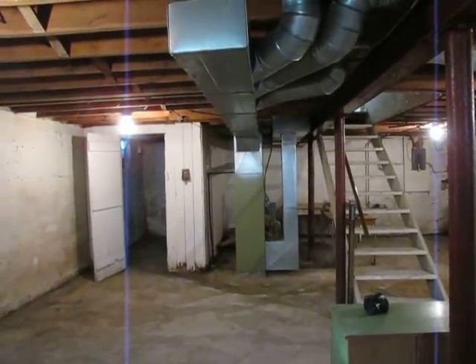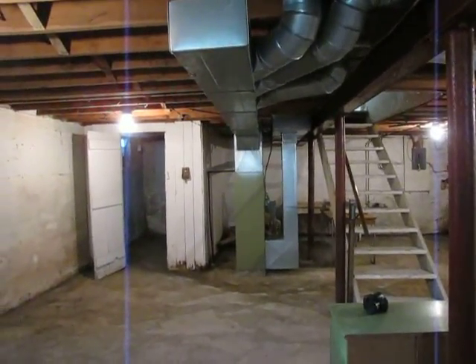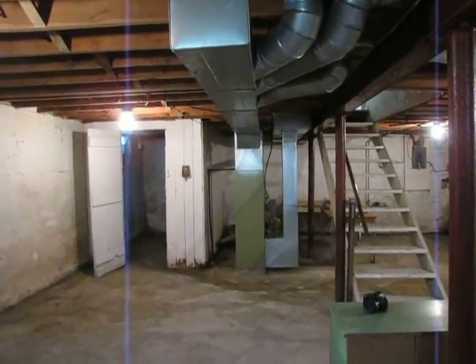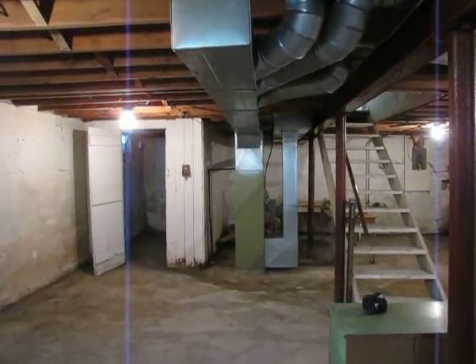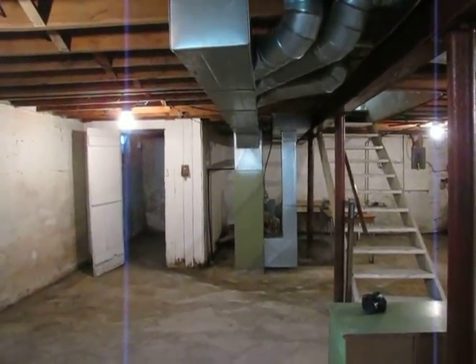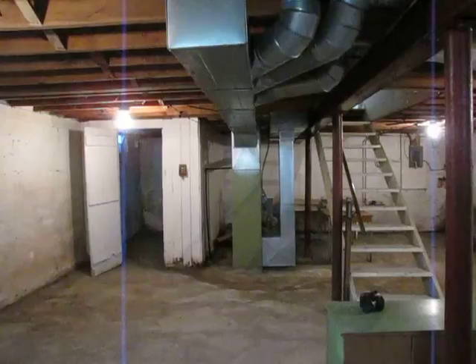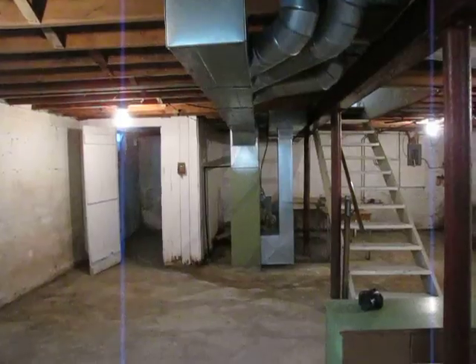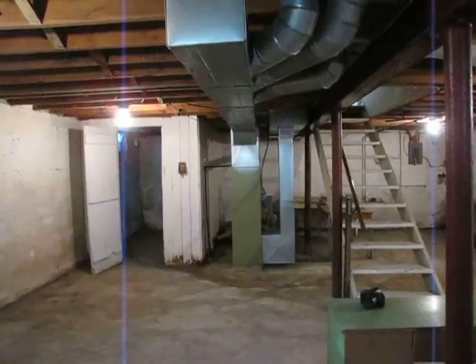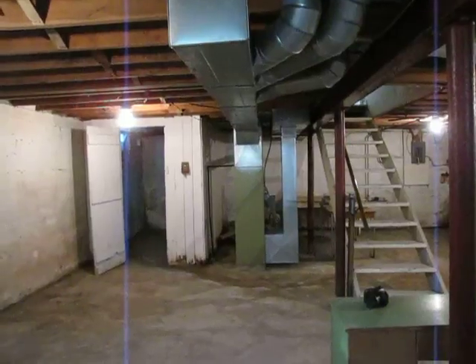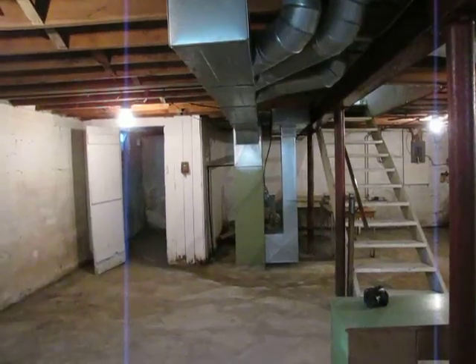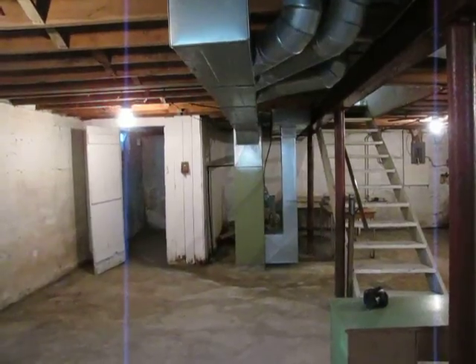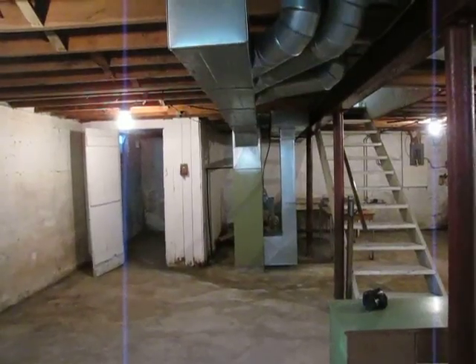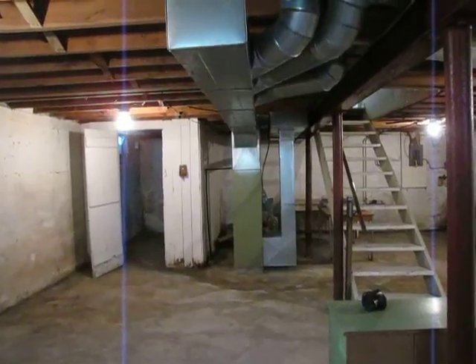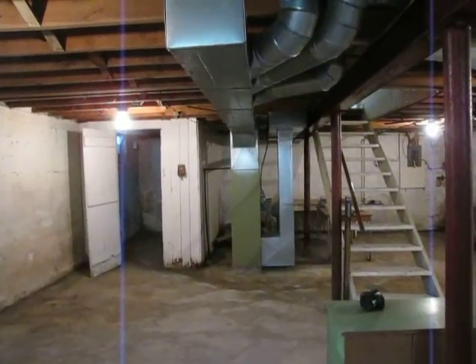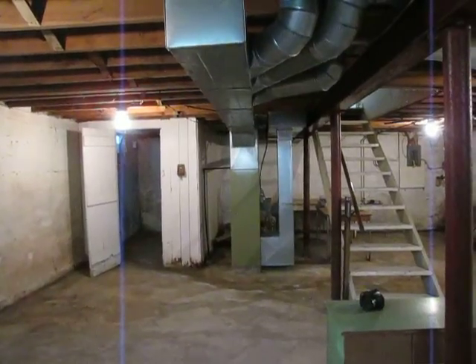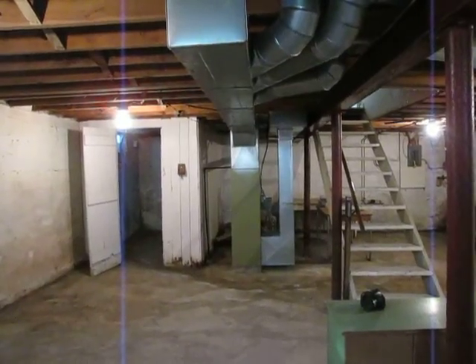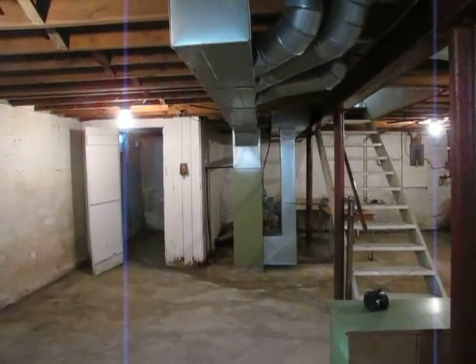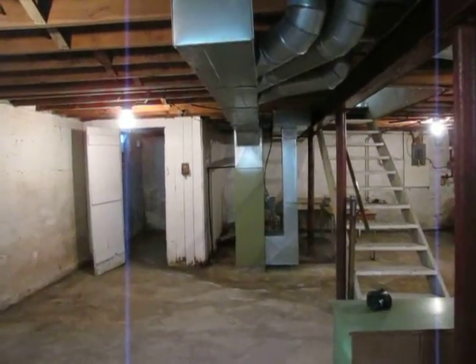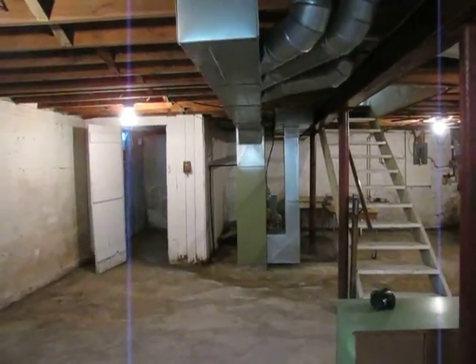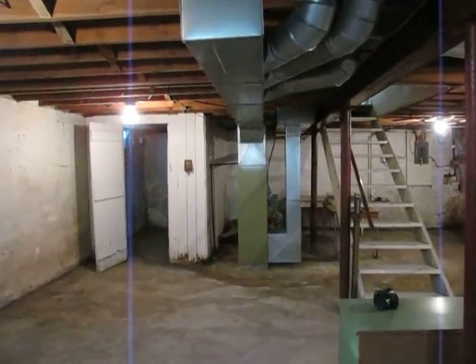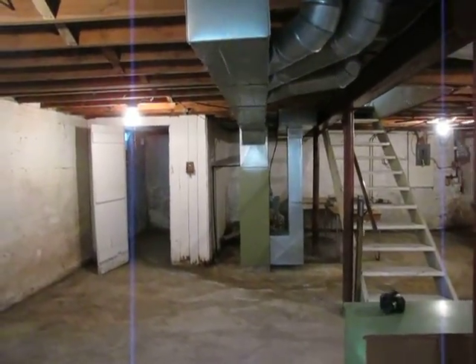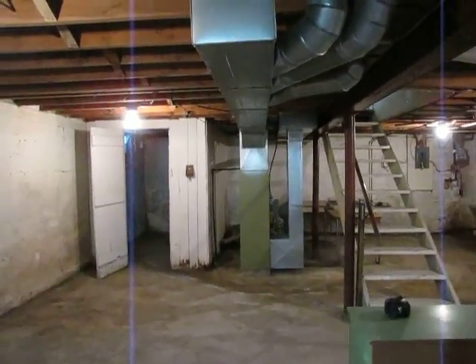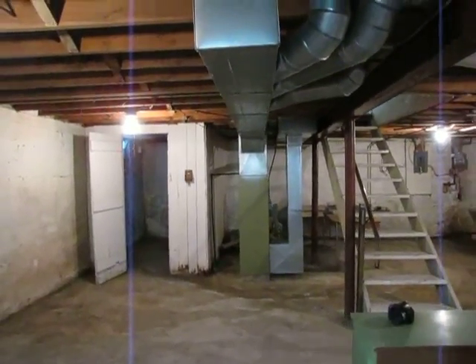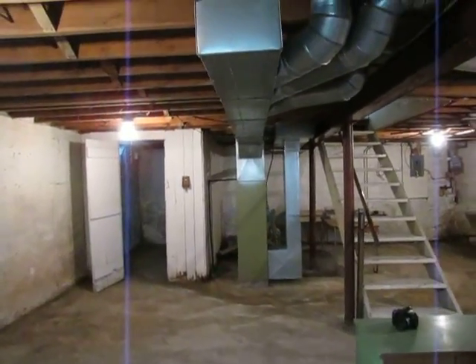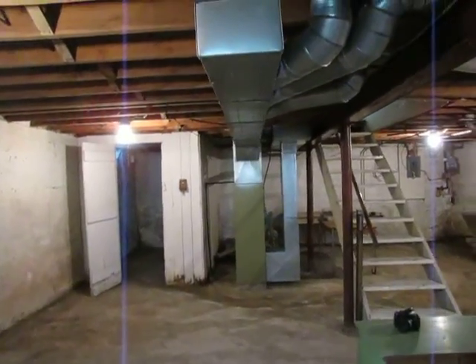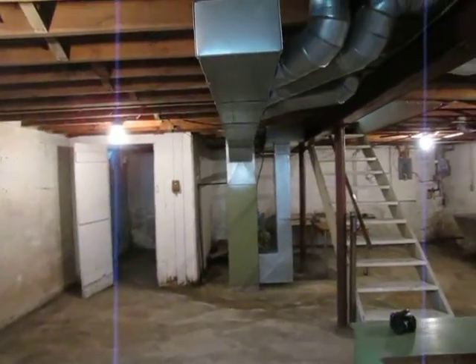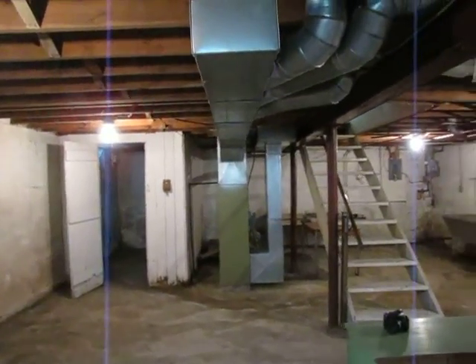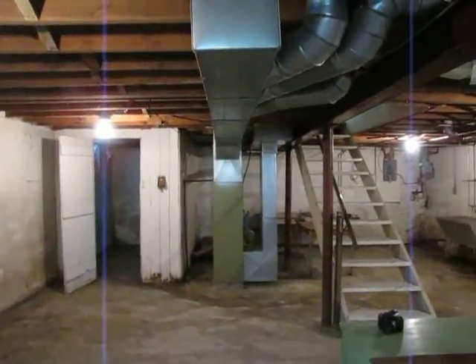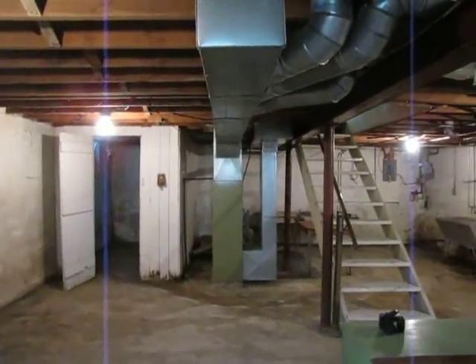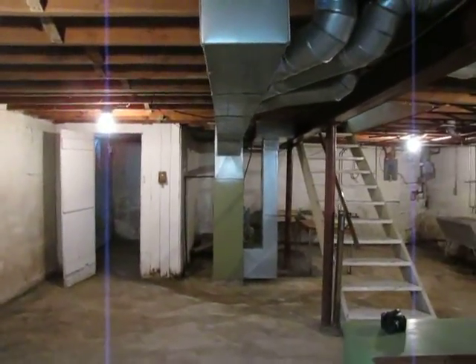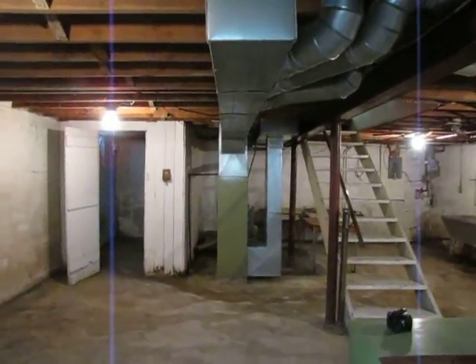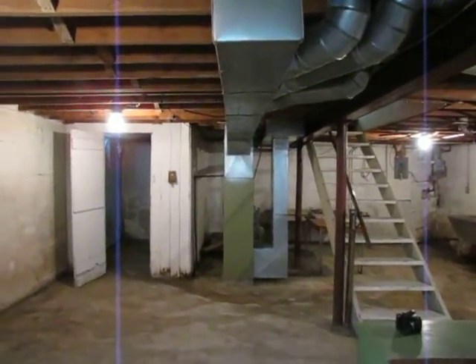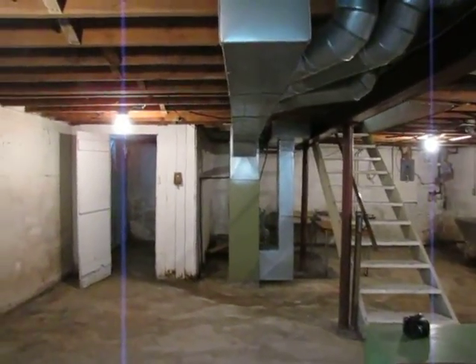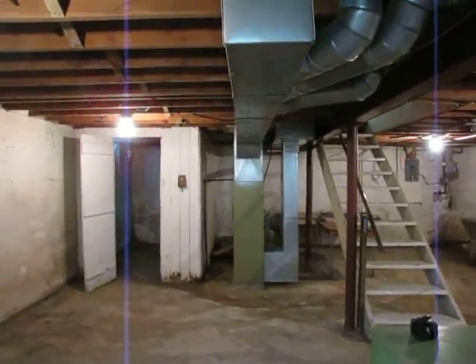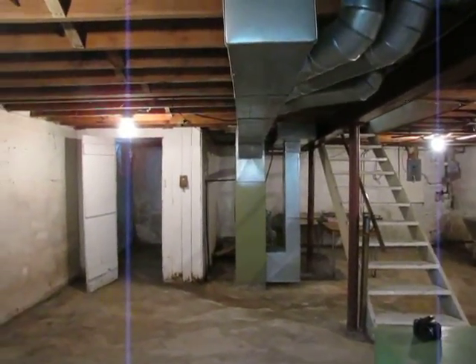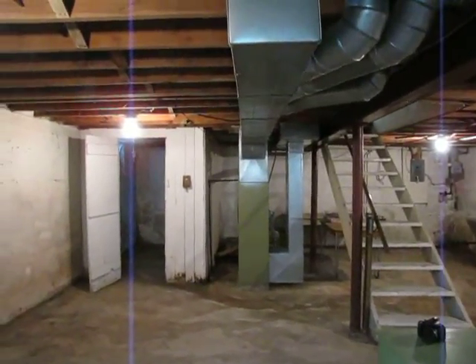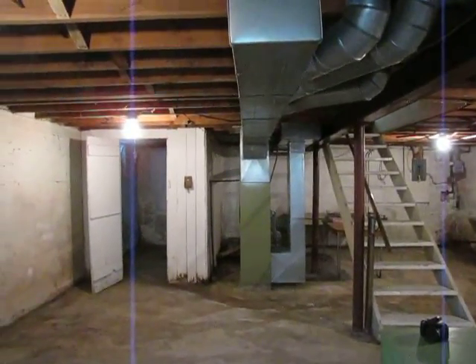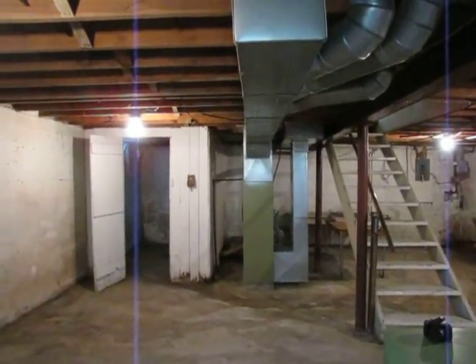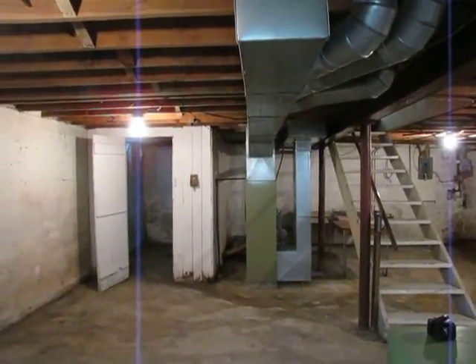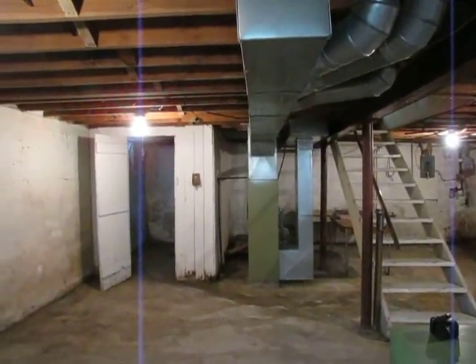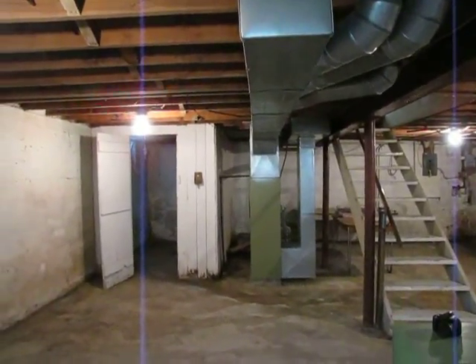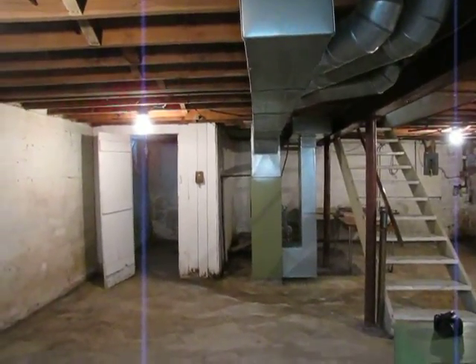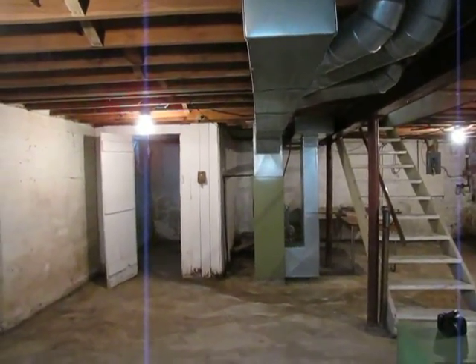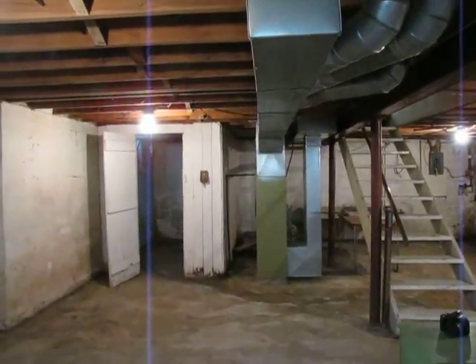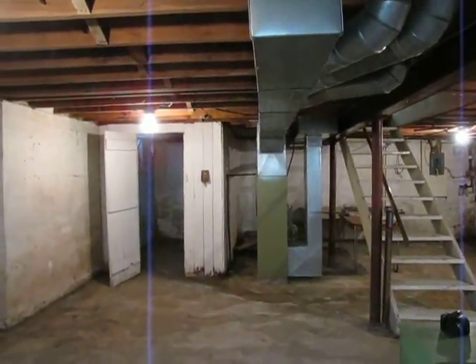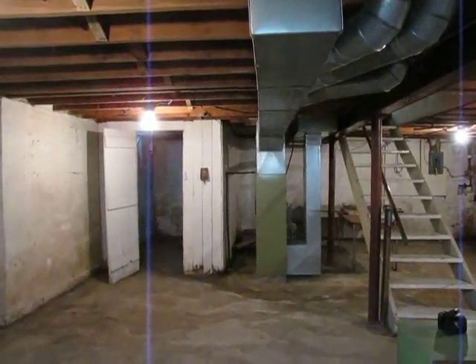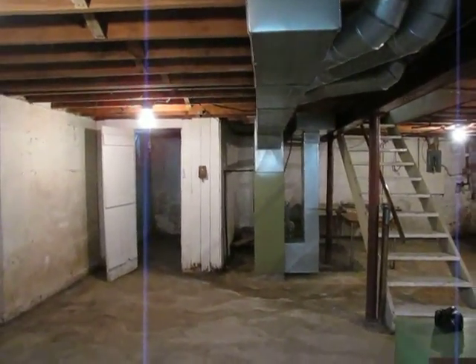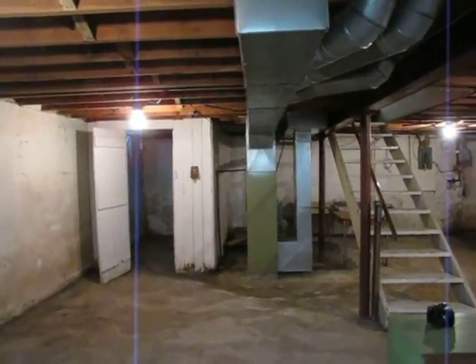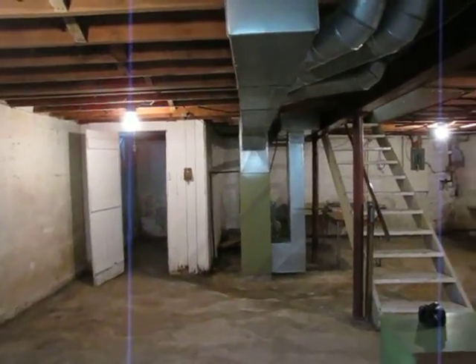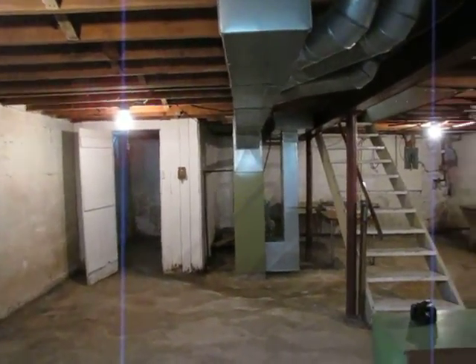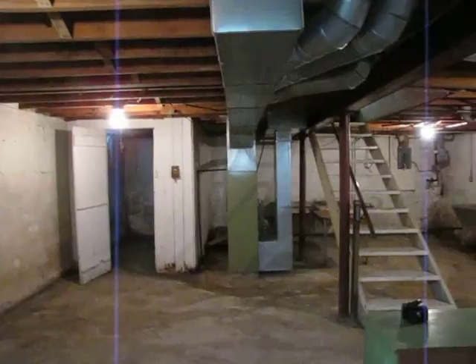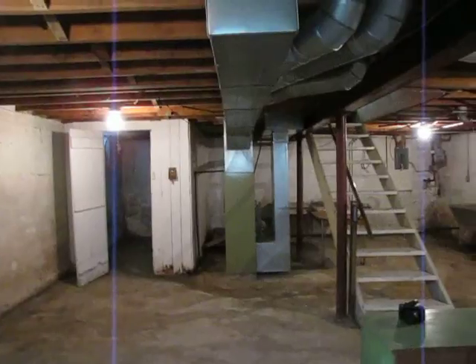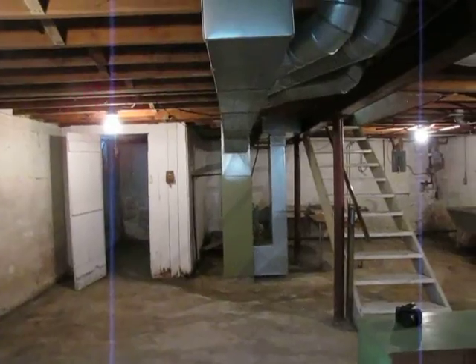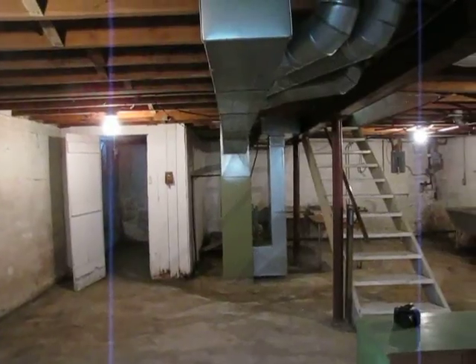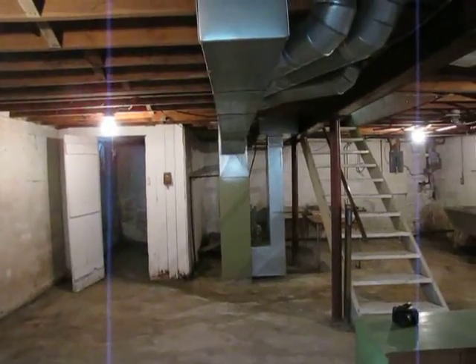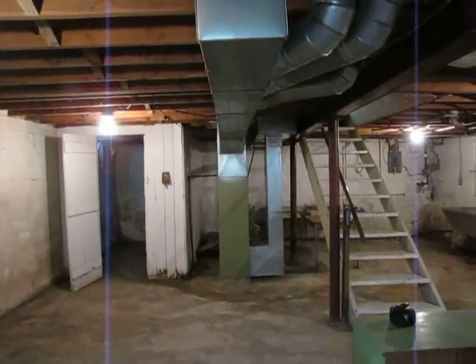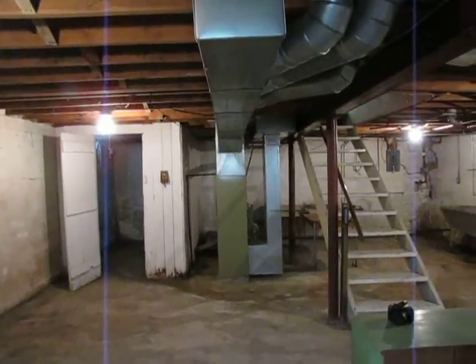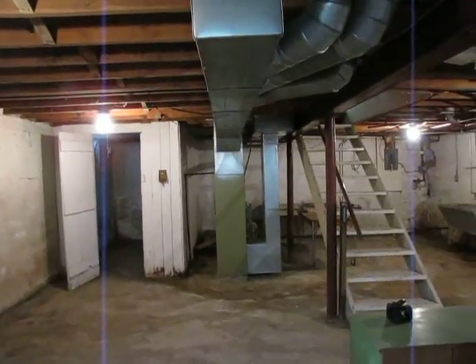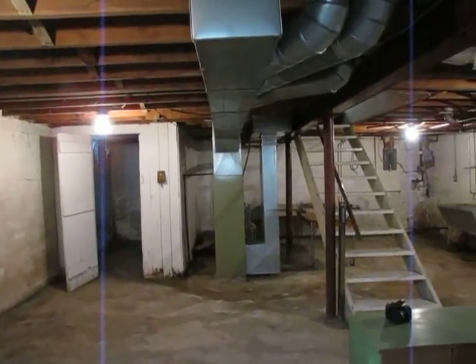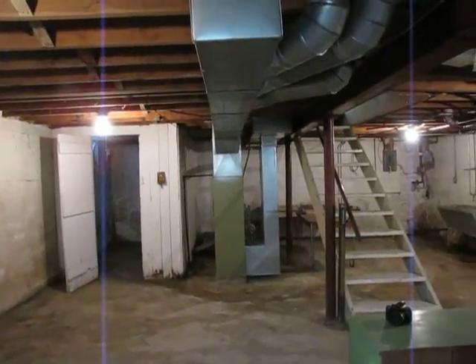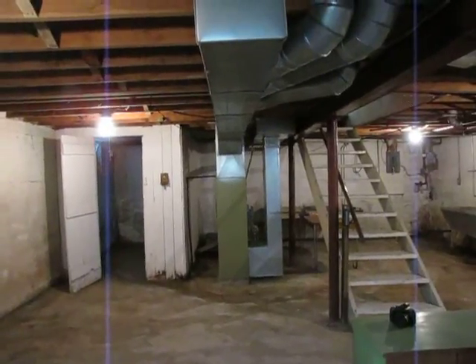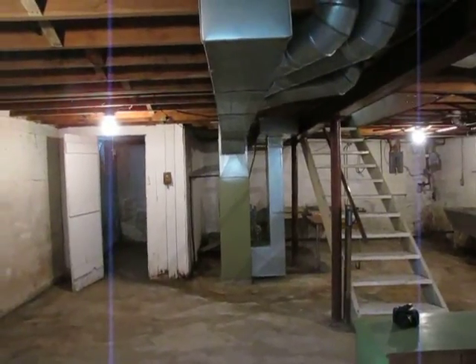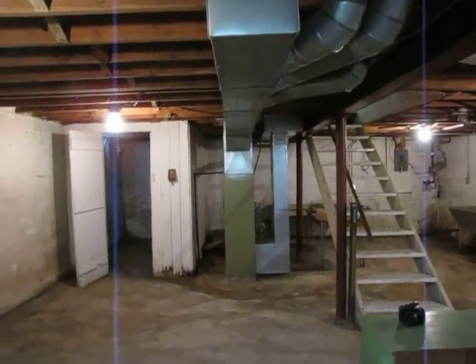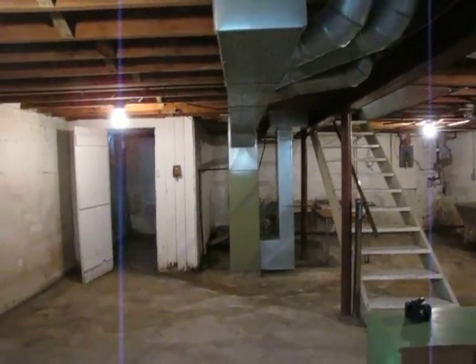This would be a great house to fix up and live in, or a potential rental property, or a property to fix up and resell.